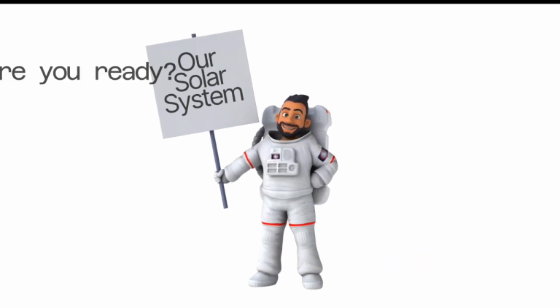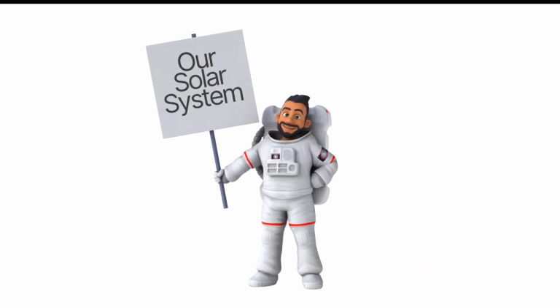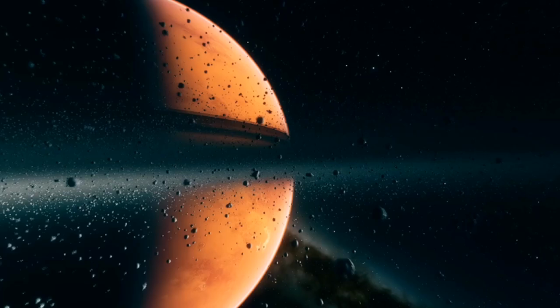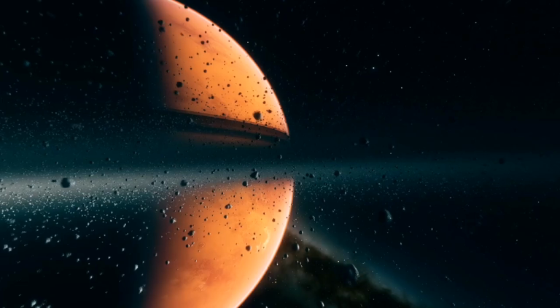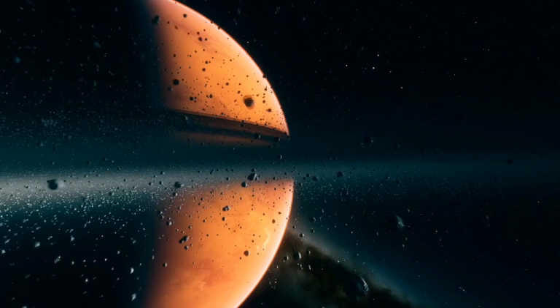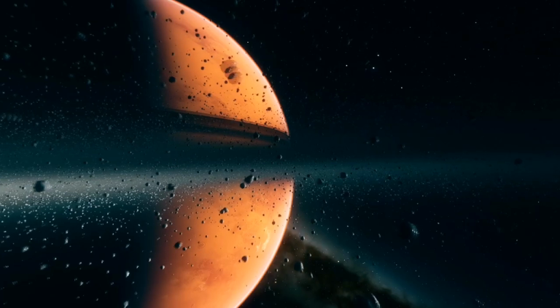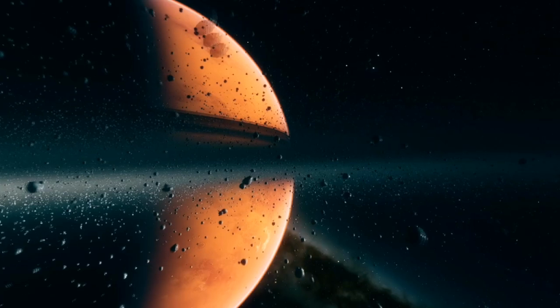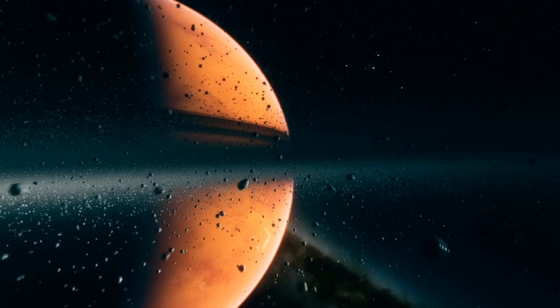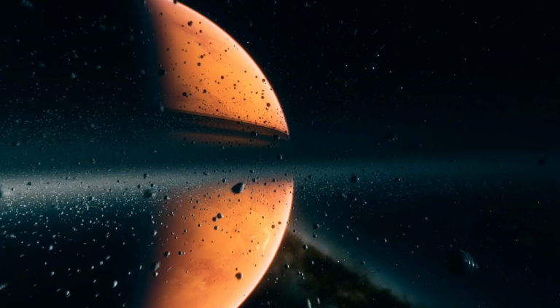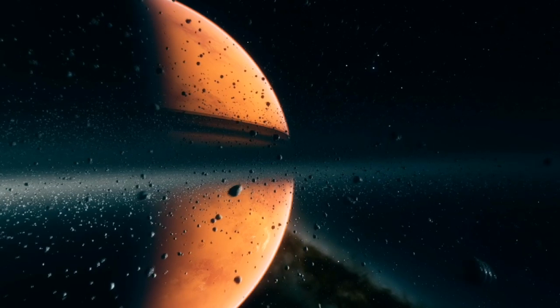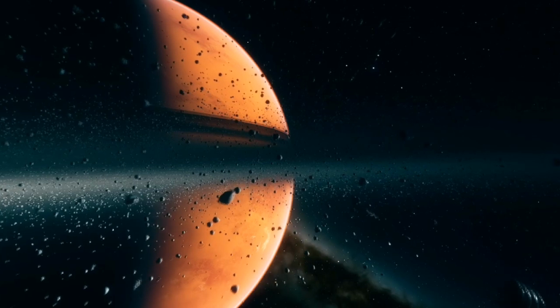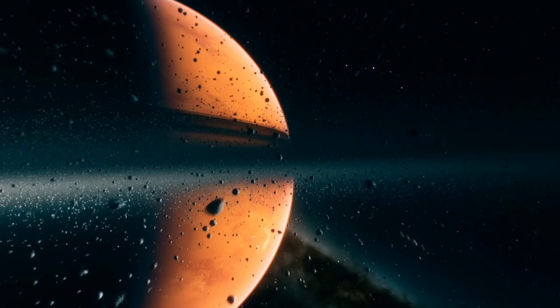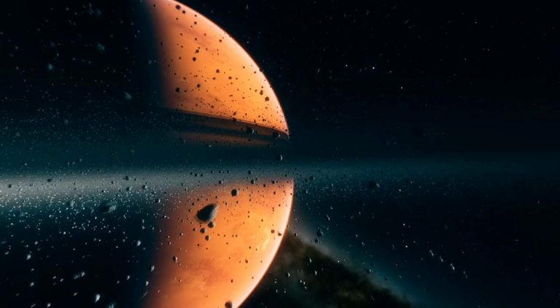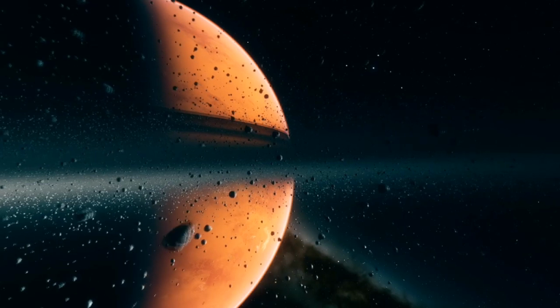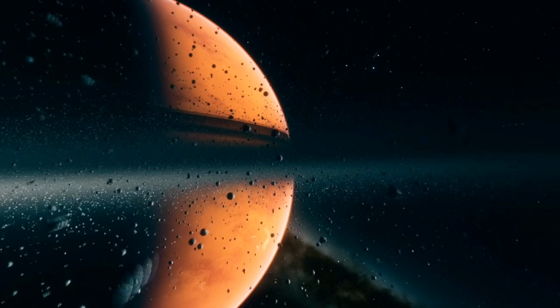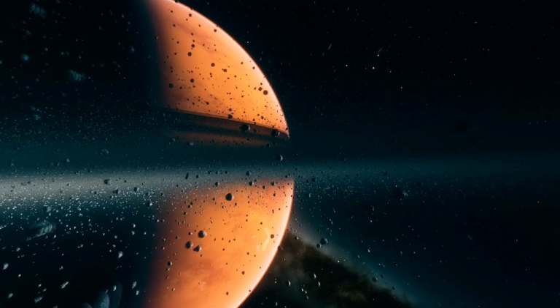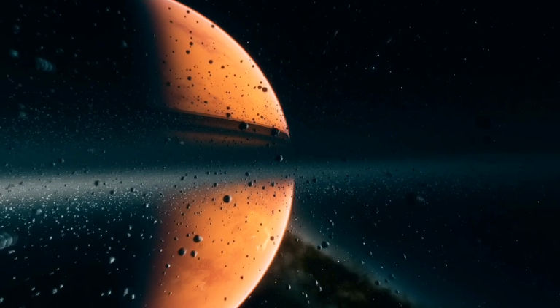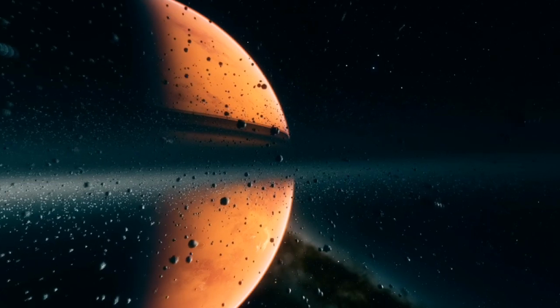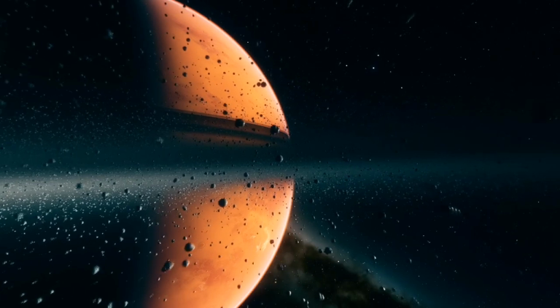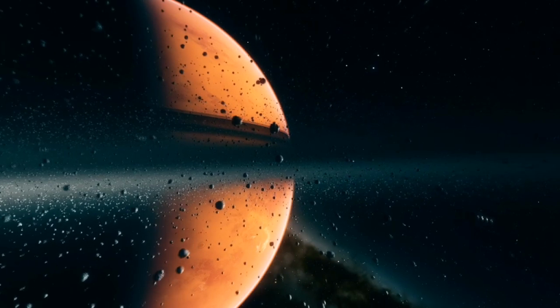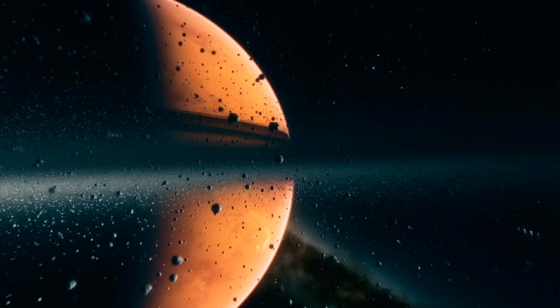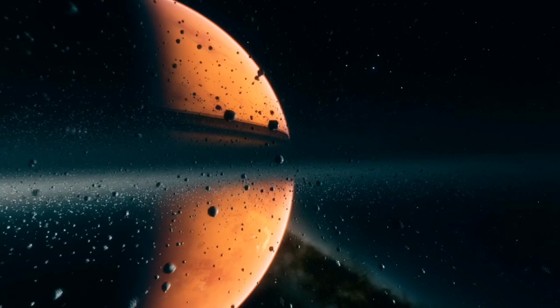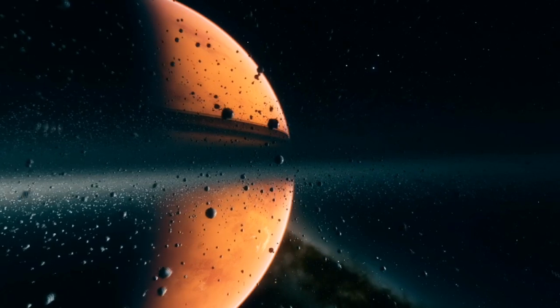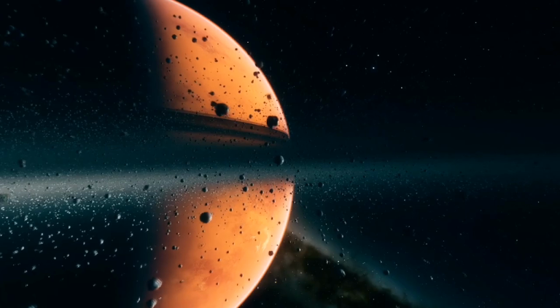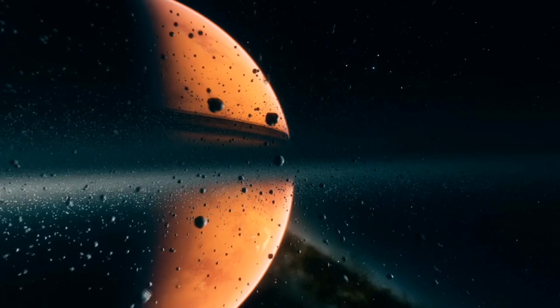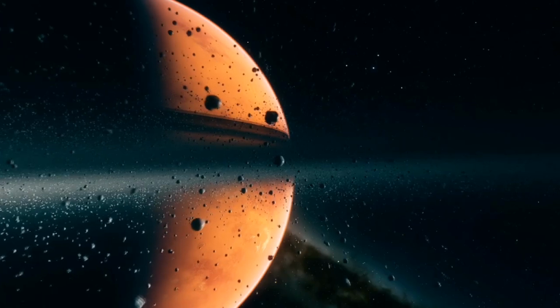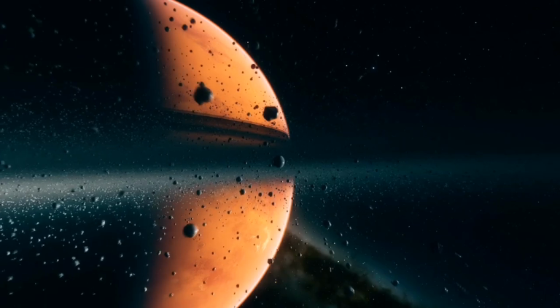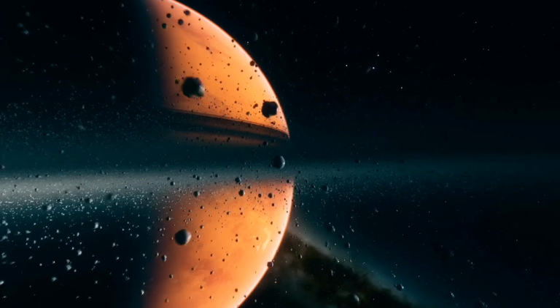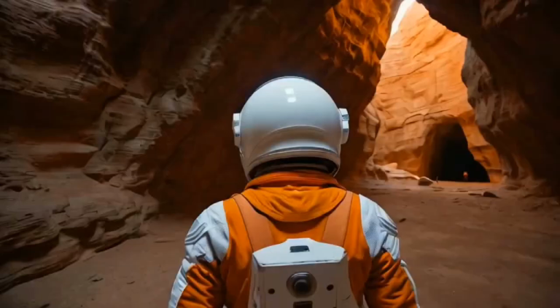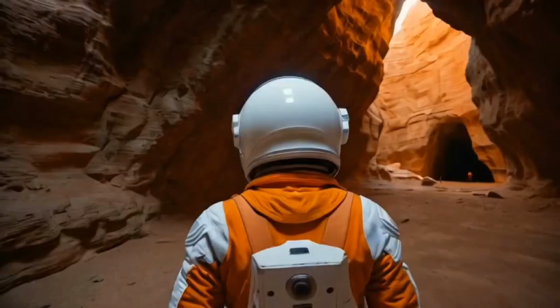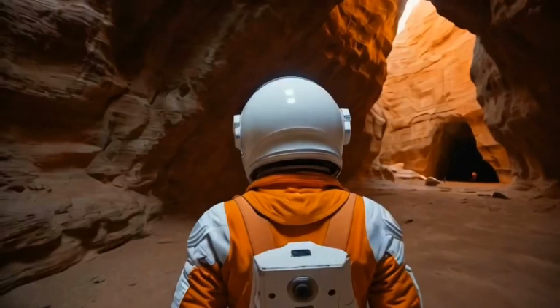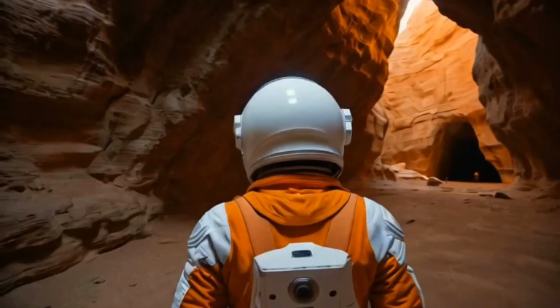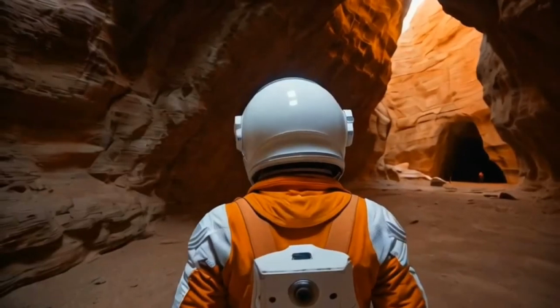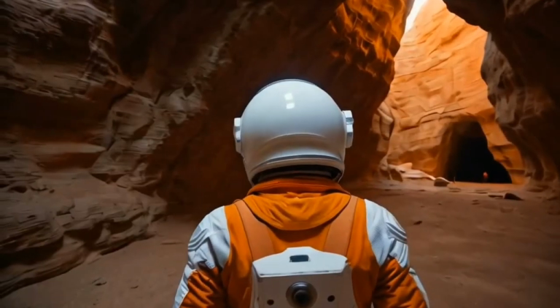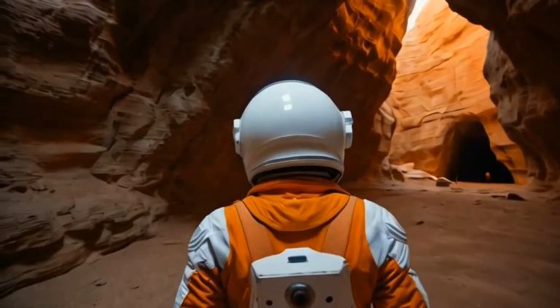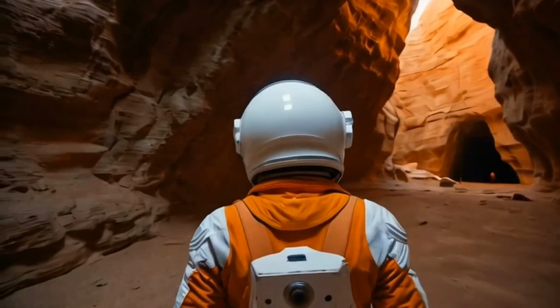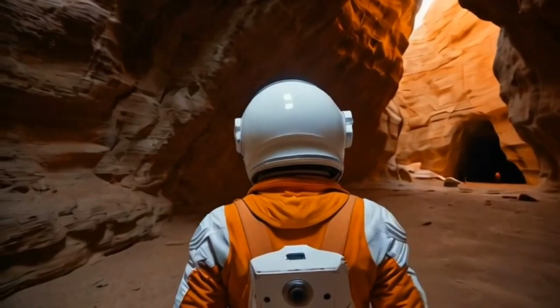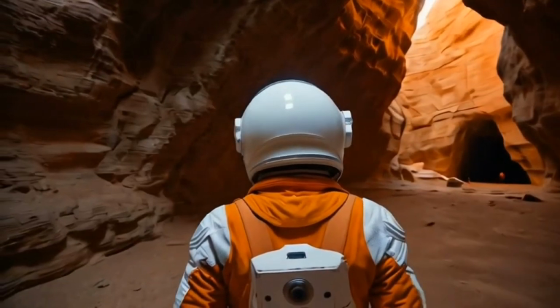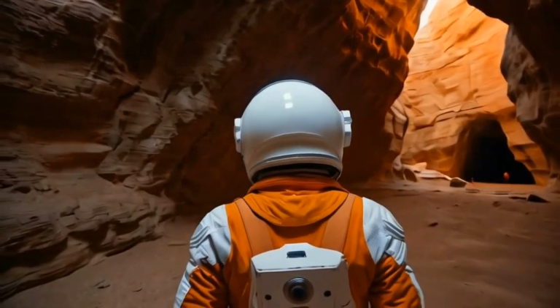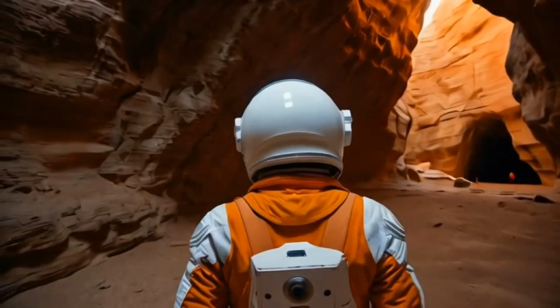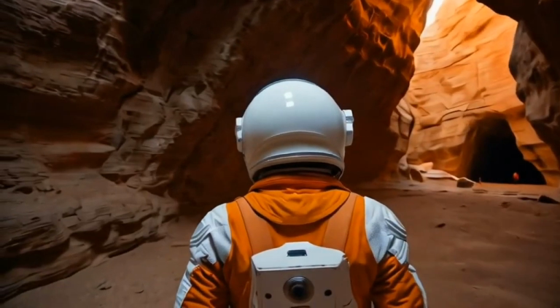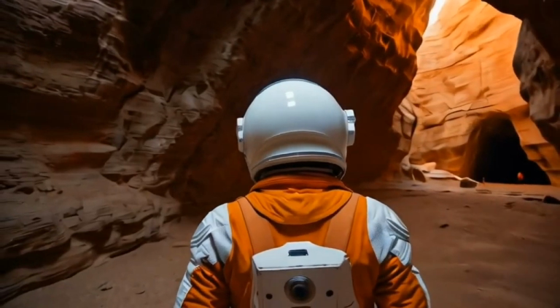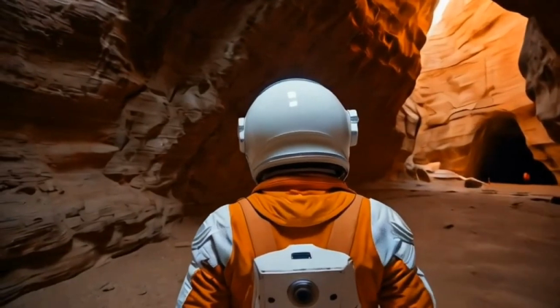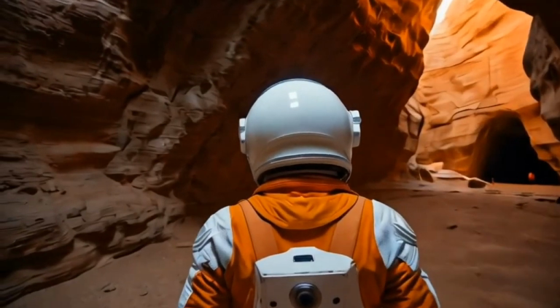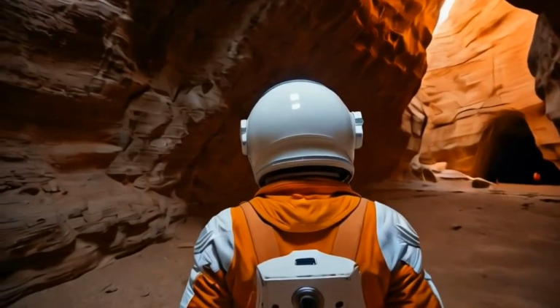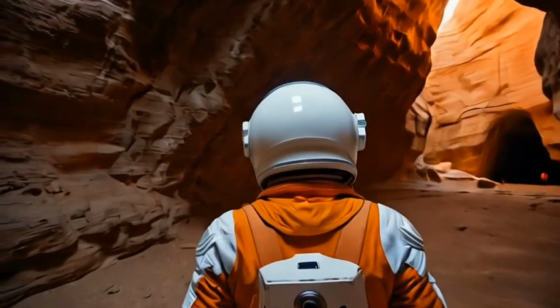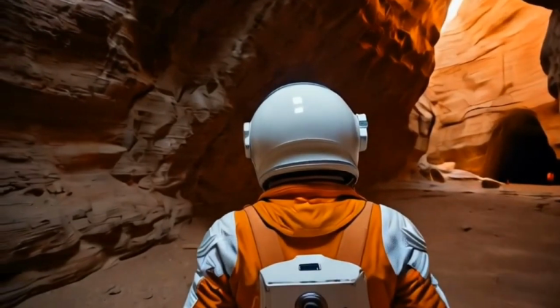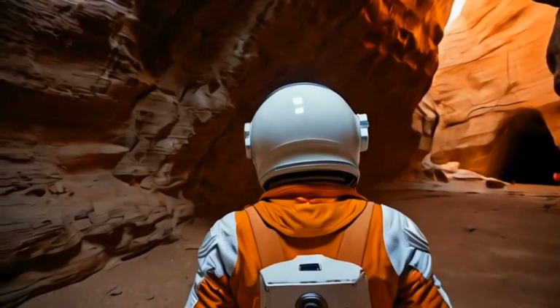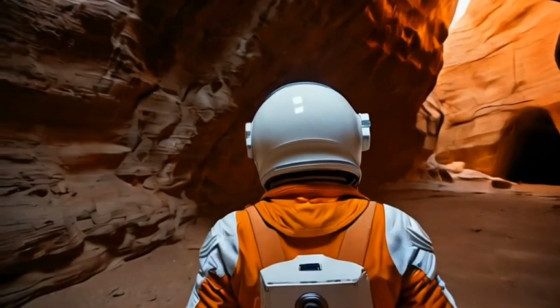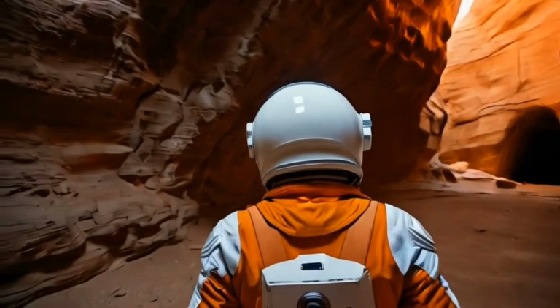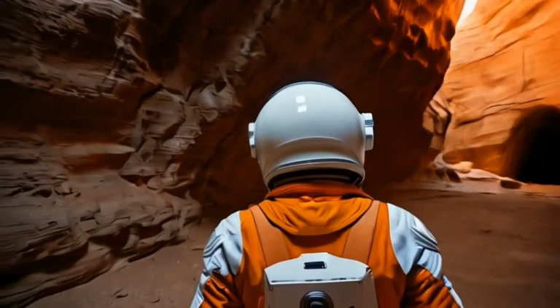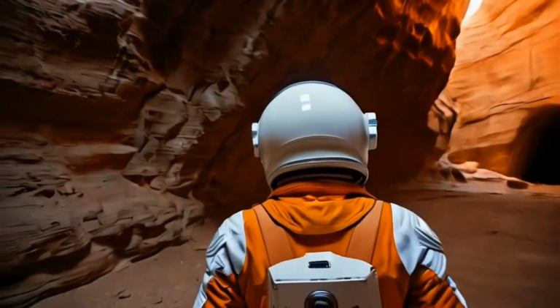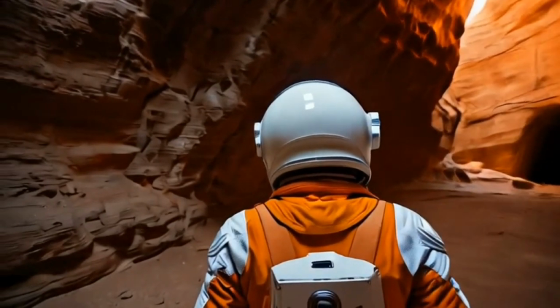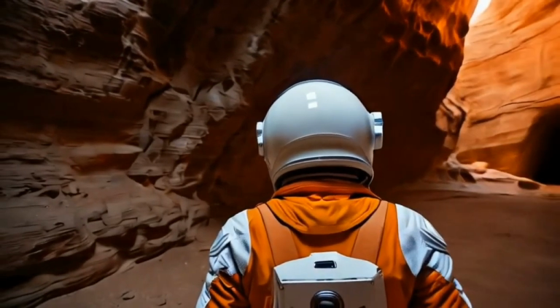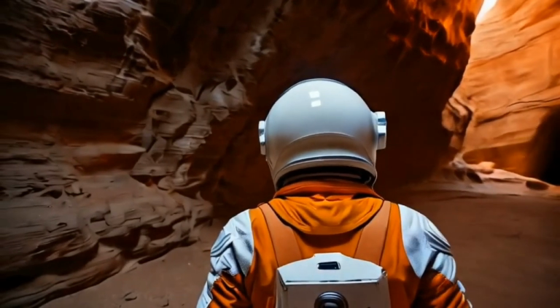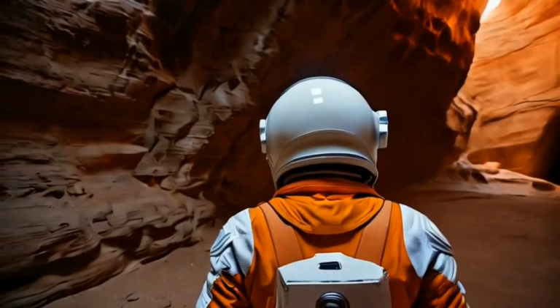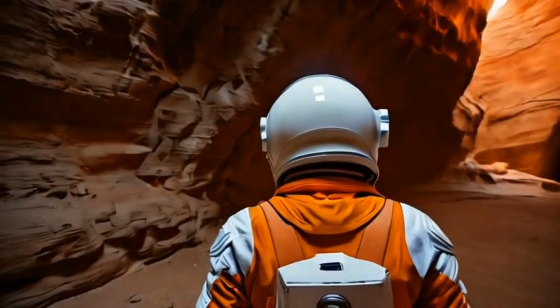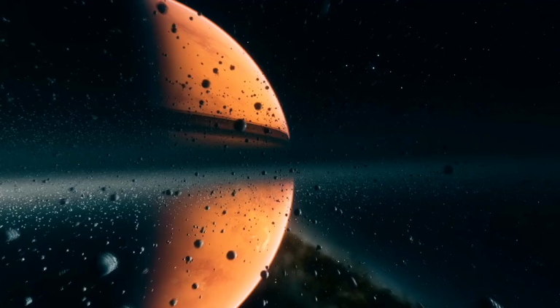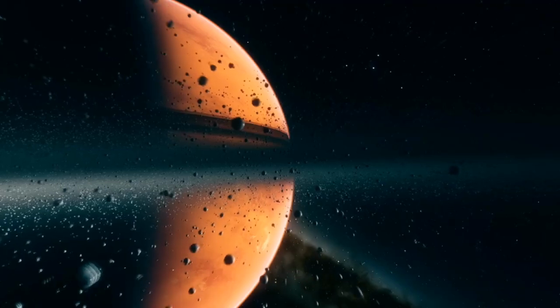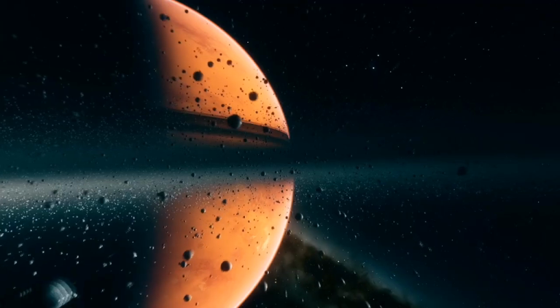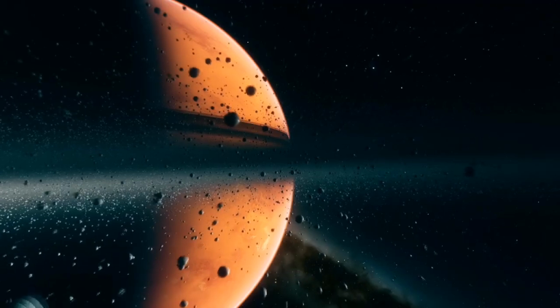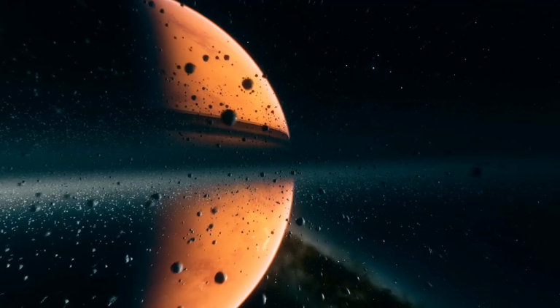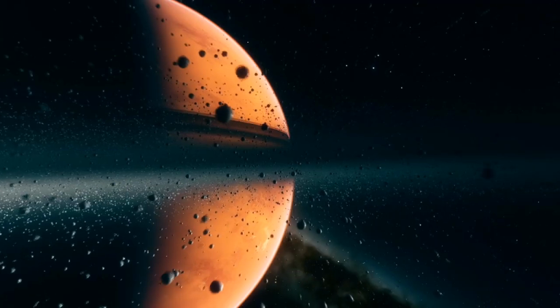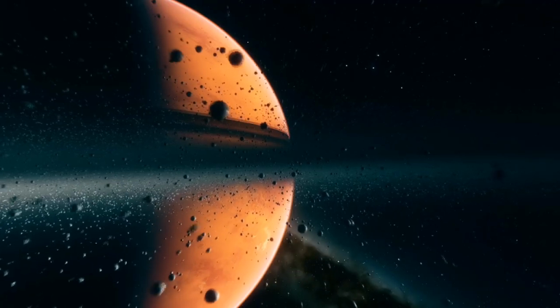Welcome back to Mind Games, the stock knowledge quiz by Let's Learn Kids. Our topic today is our solar system. Let's get started!